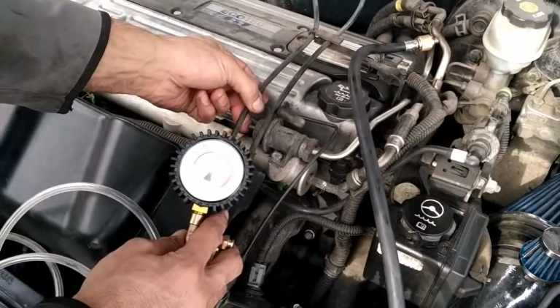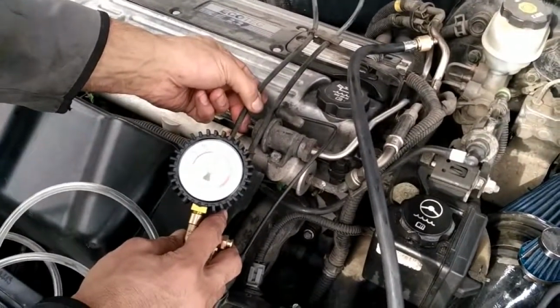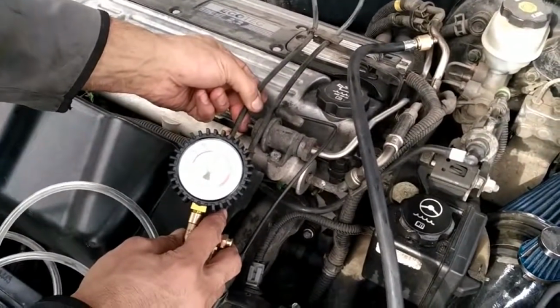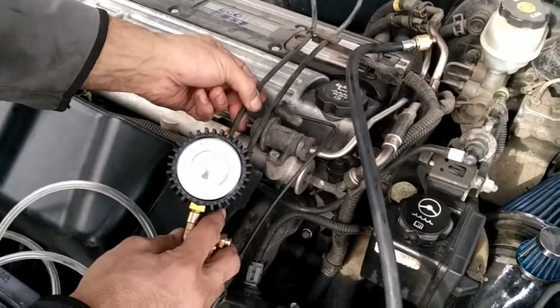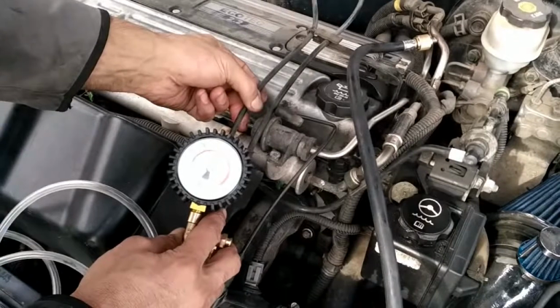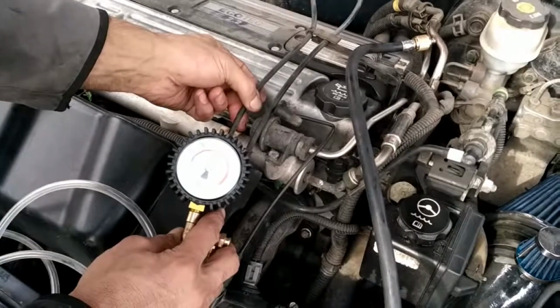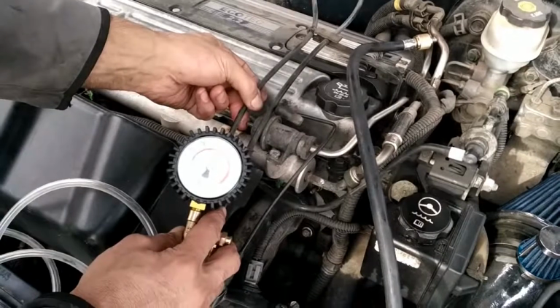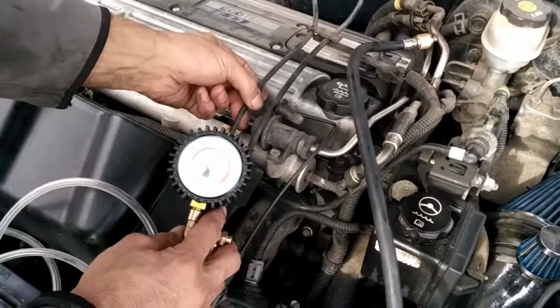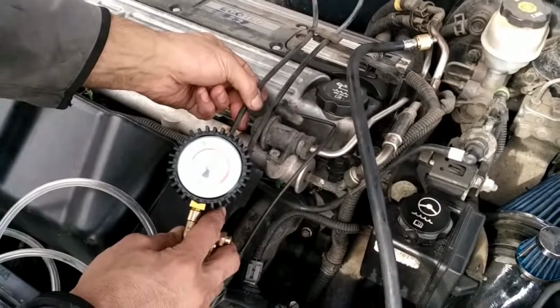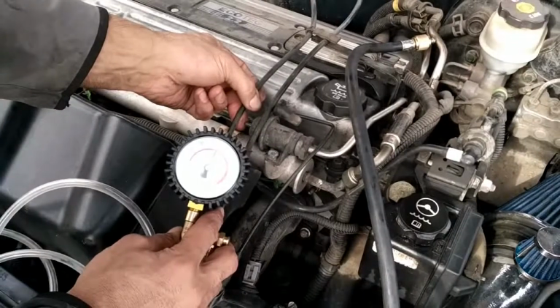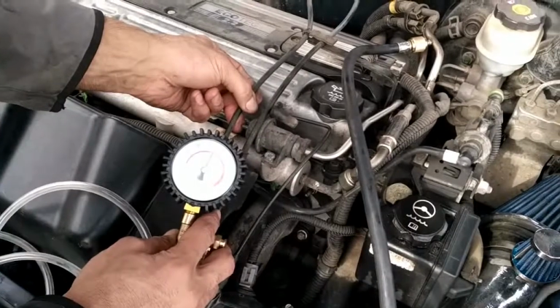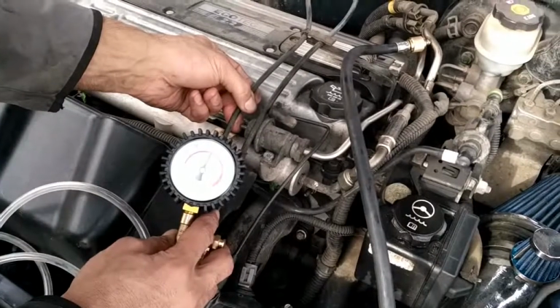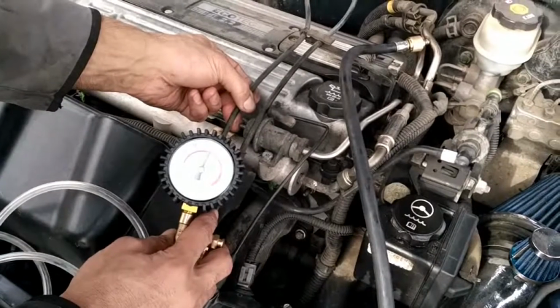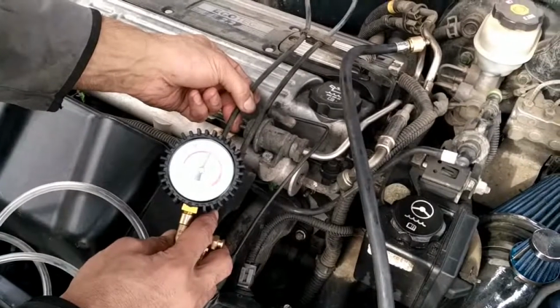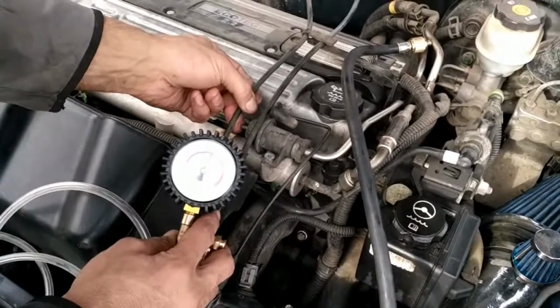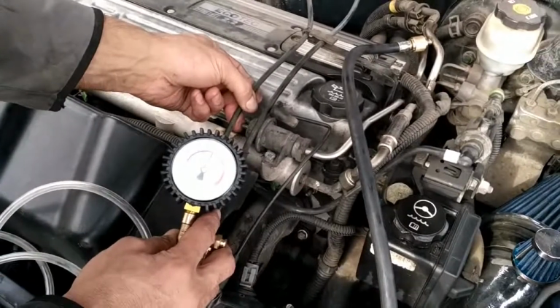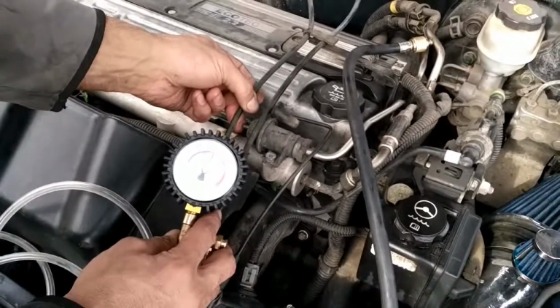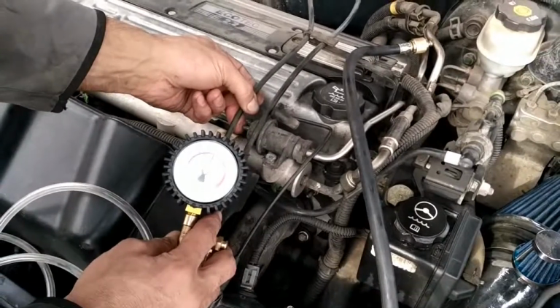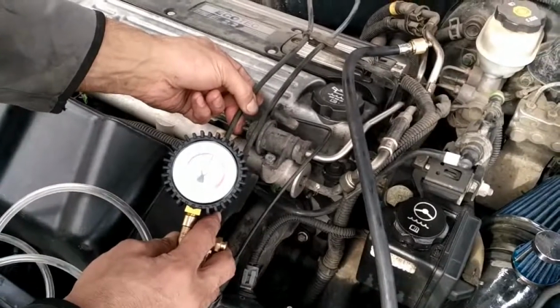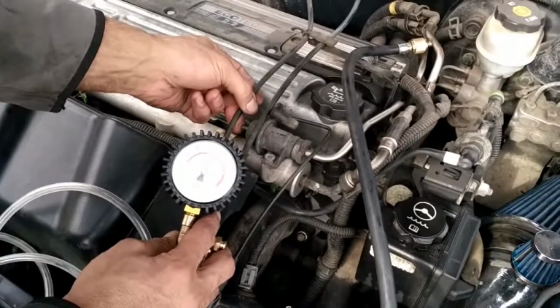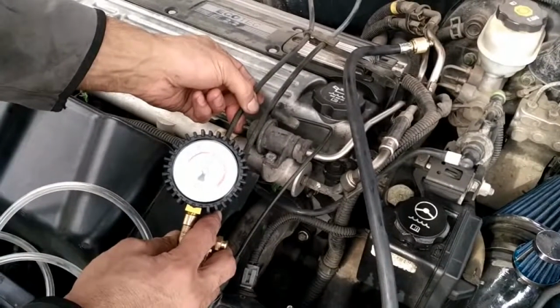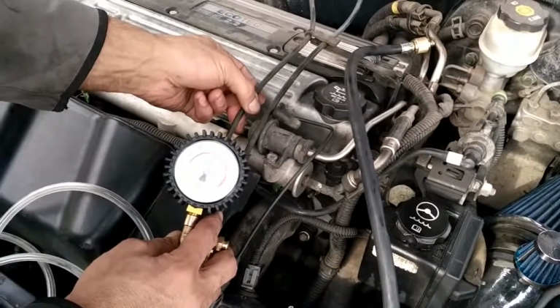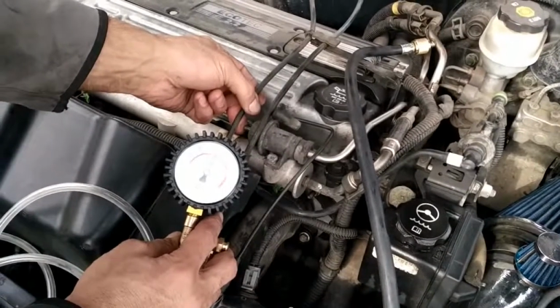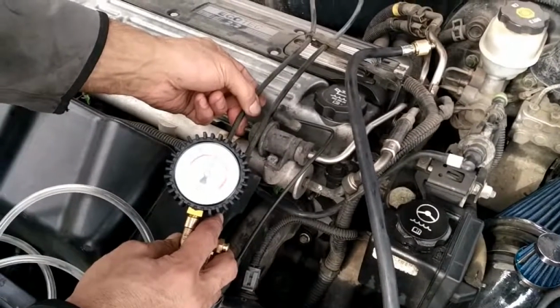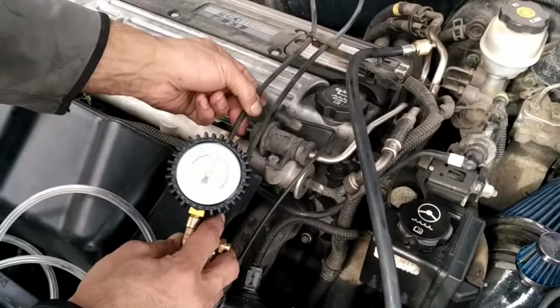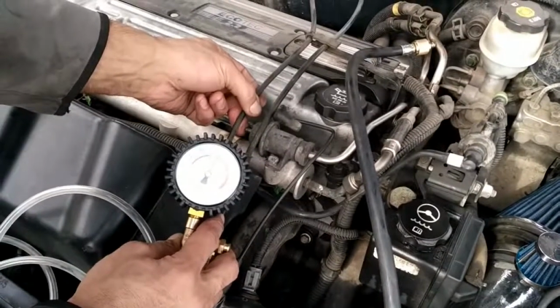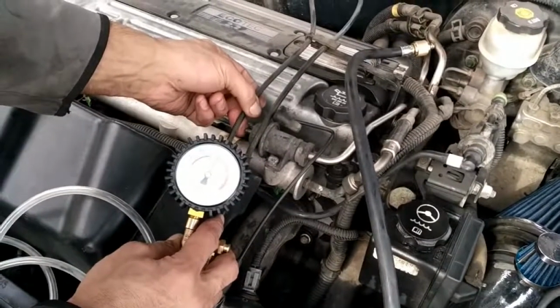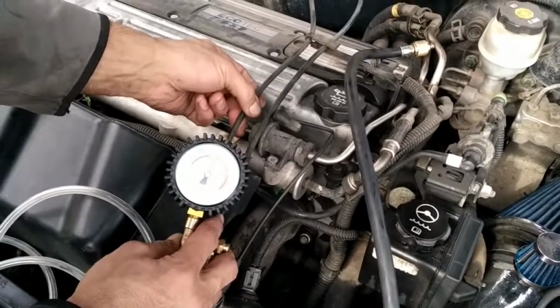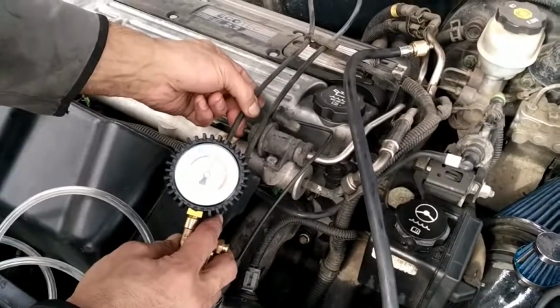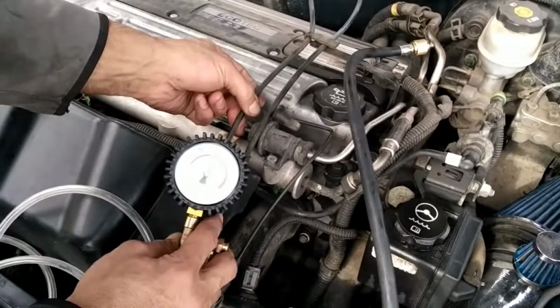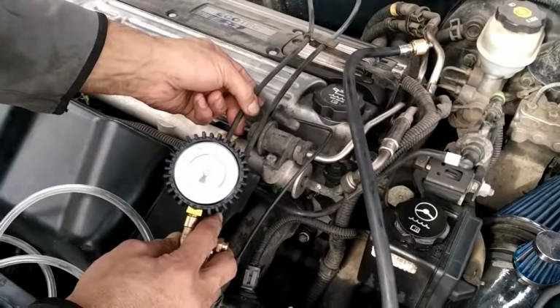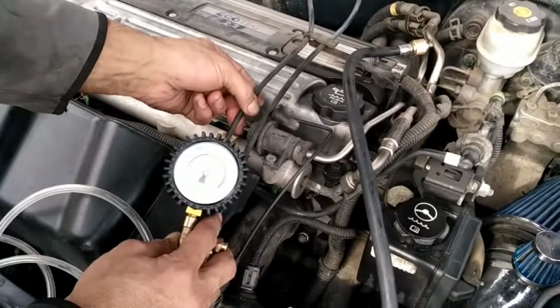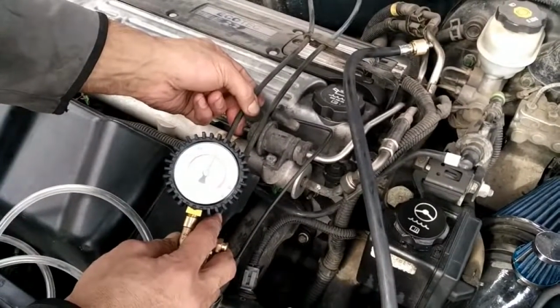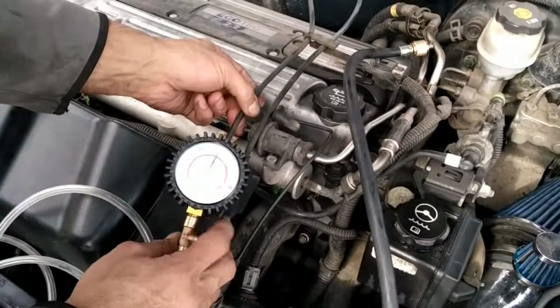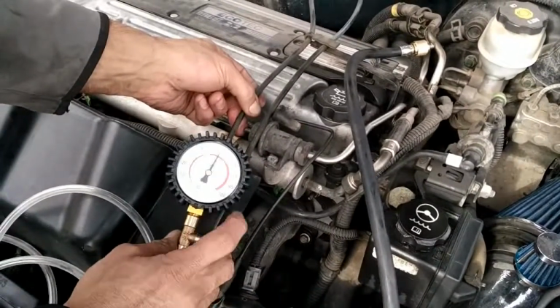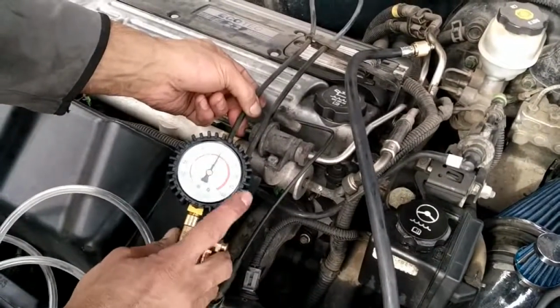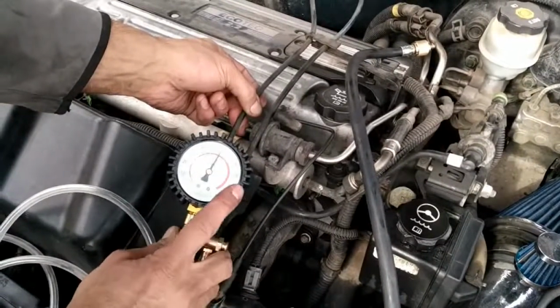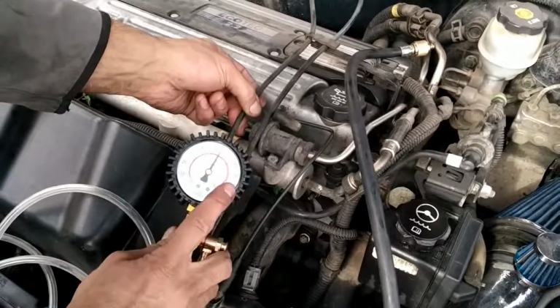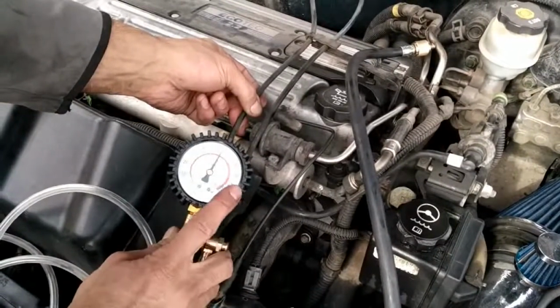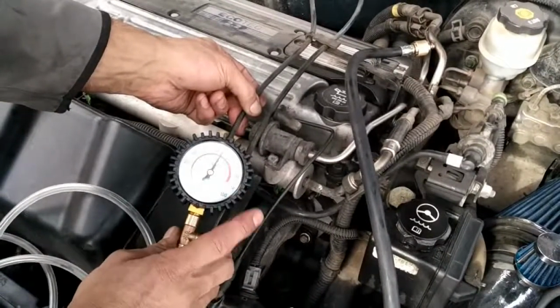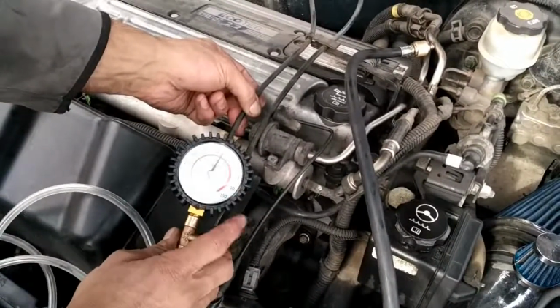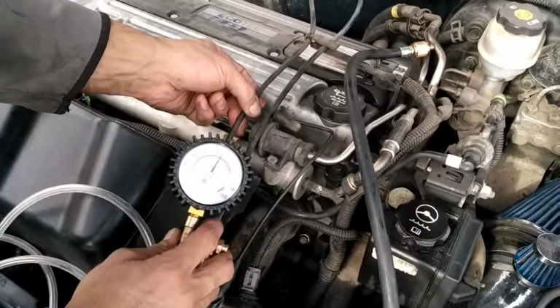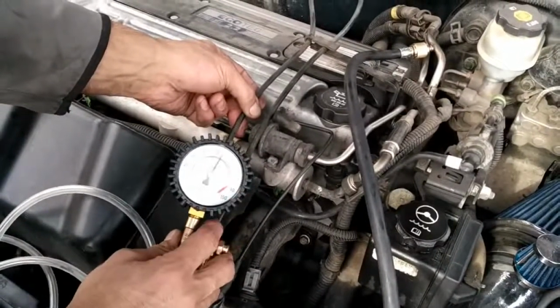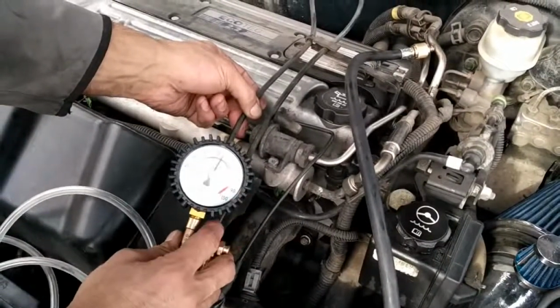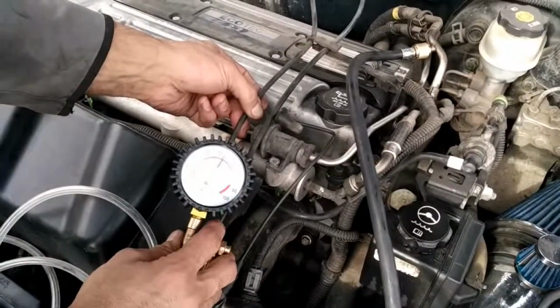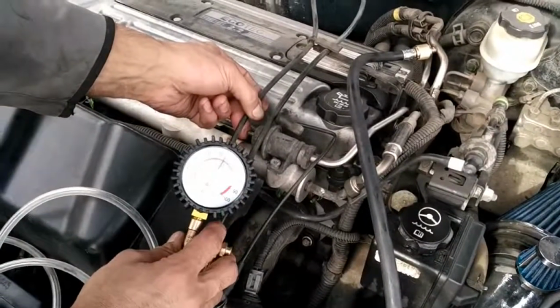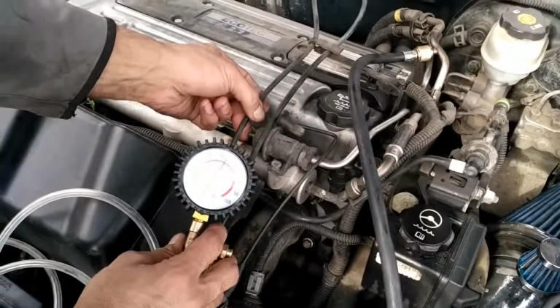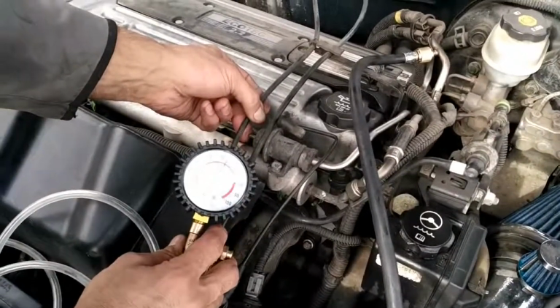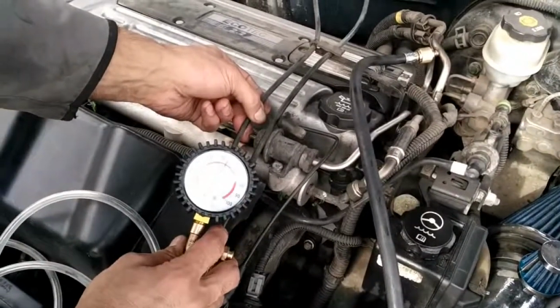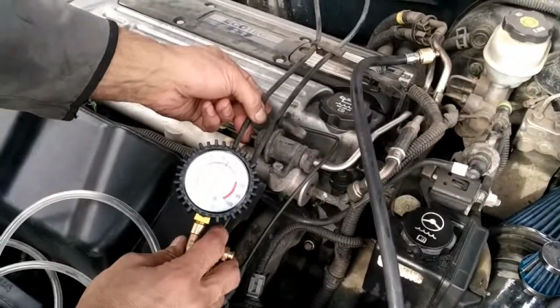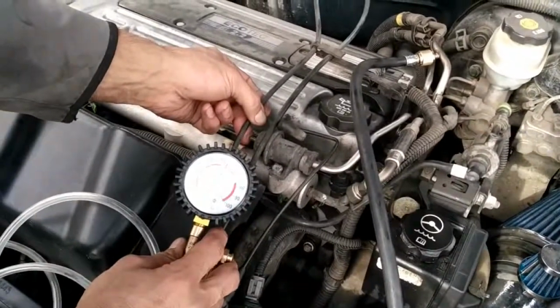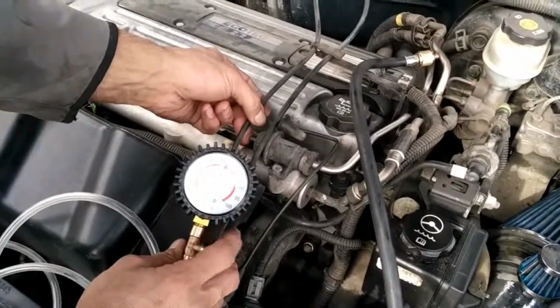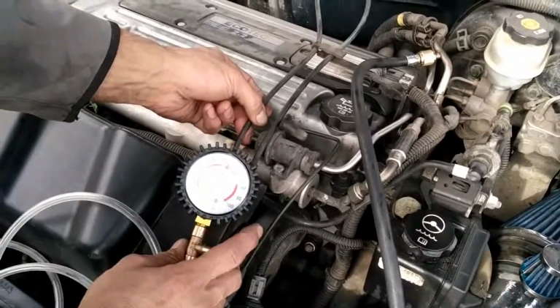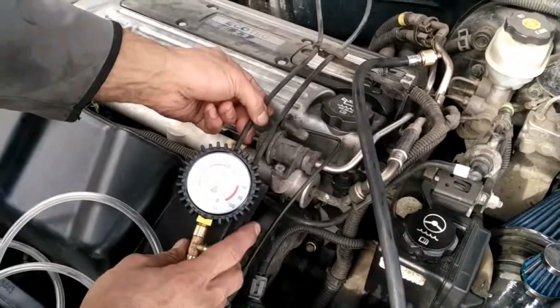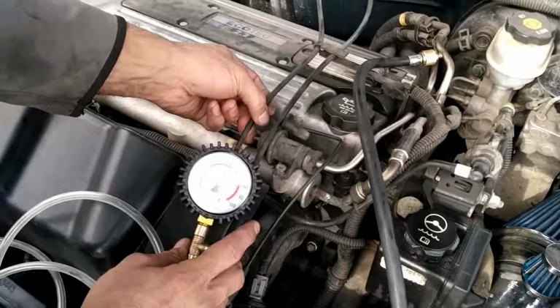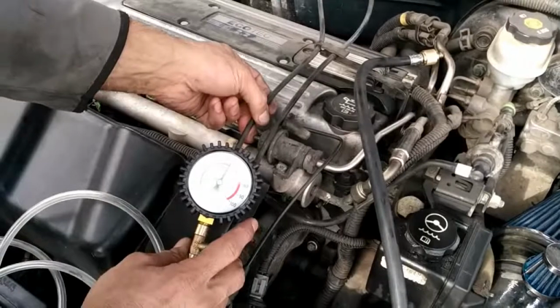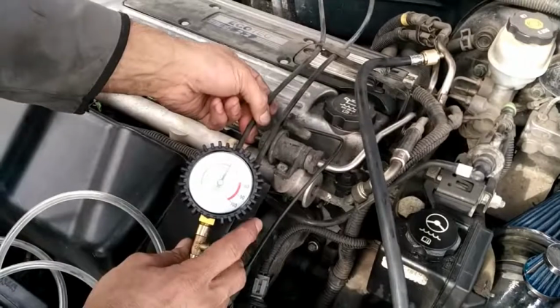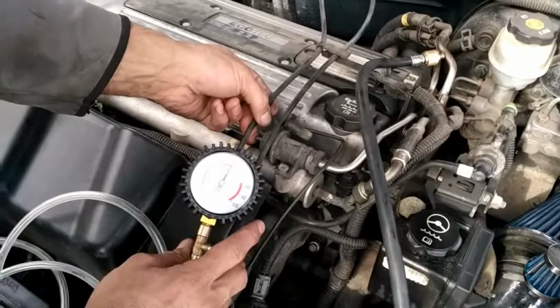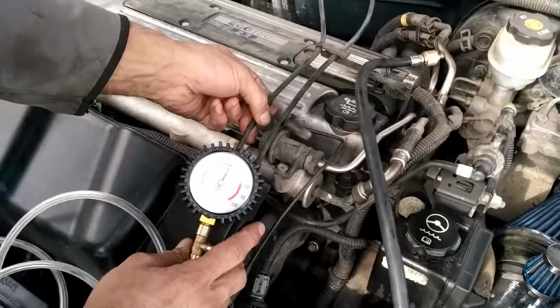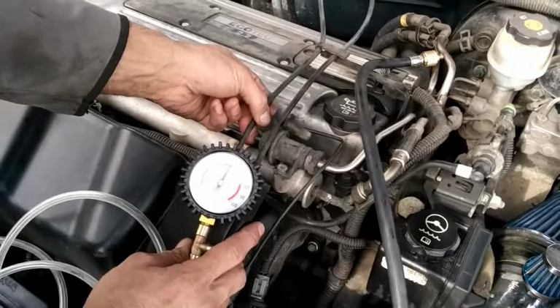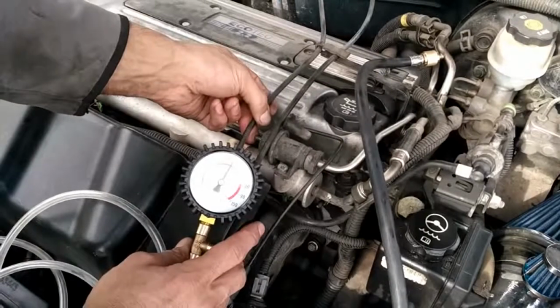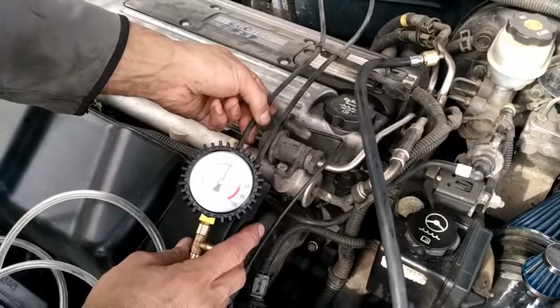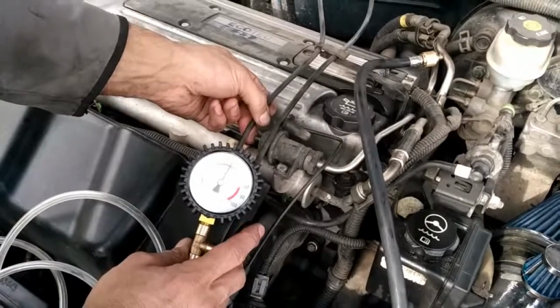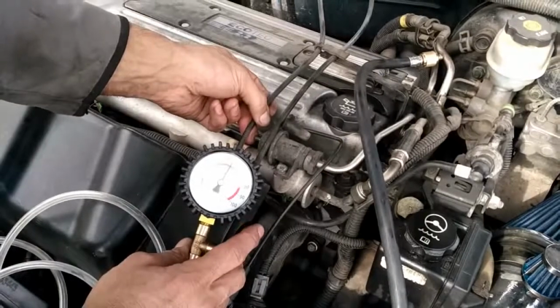After disconnecting the vacuum and covering the vacuum line, step on the gas. If the engine doesn't change or the pressure in the line doesn't change when you step on the gas, then the valve is not regulating properly.